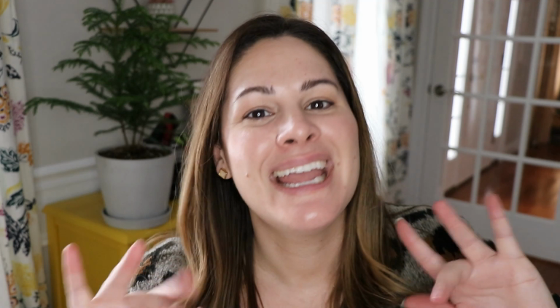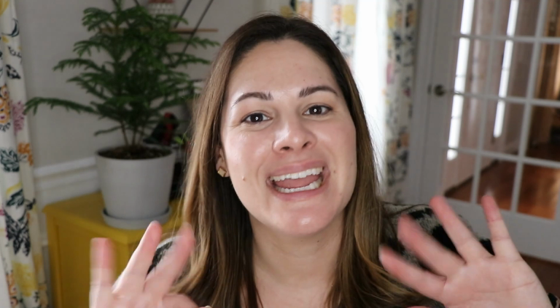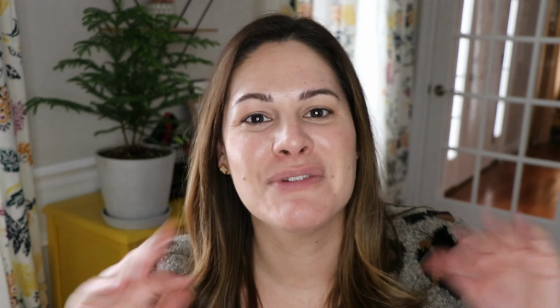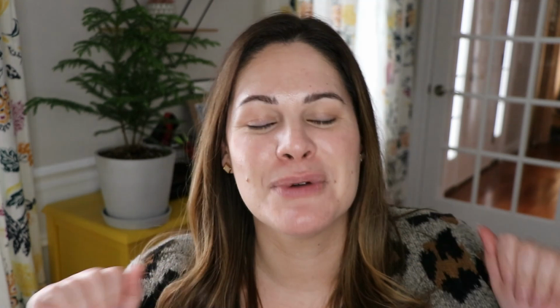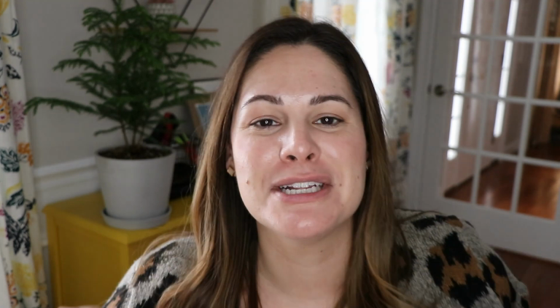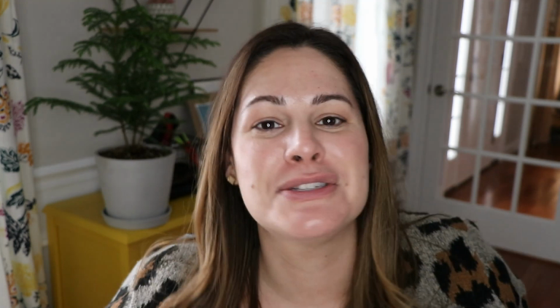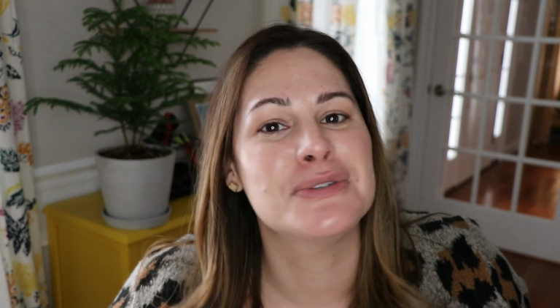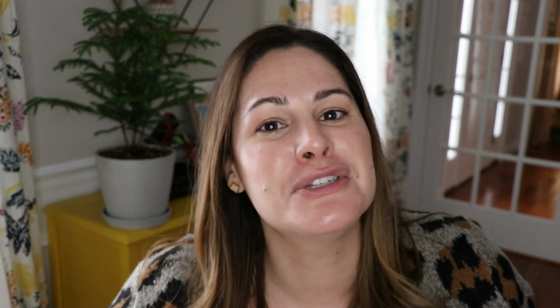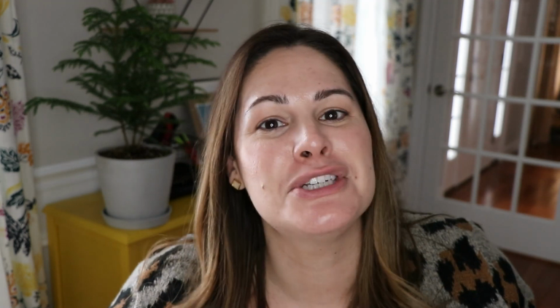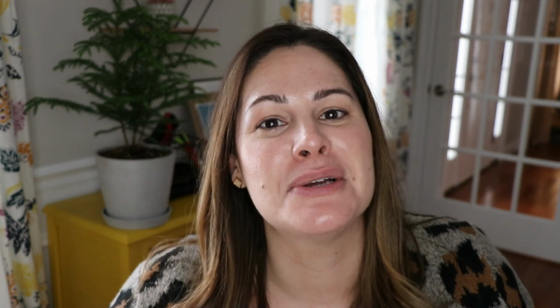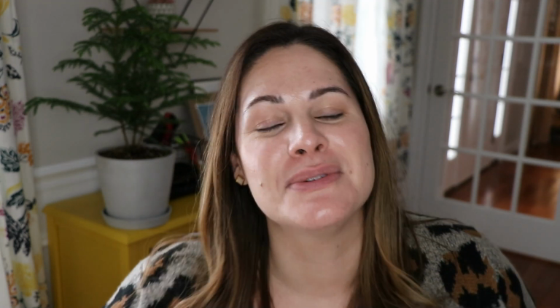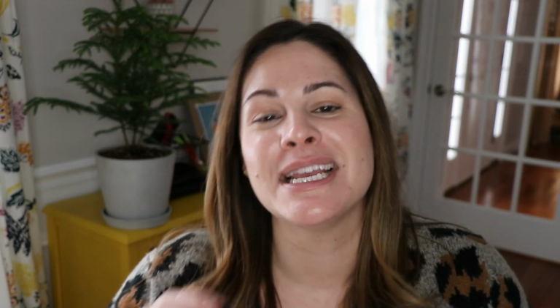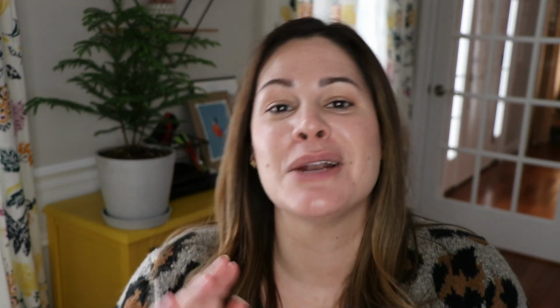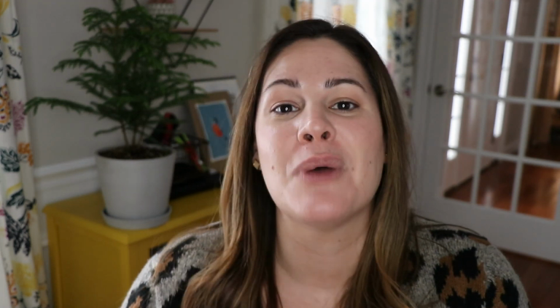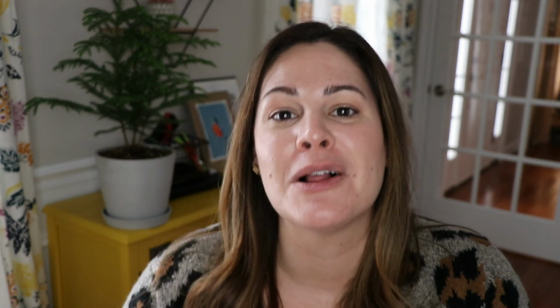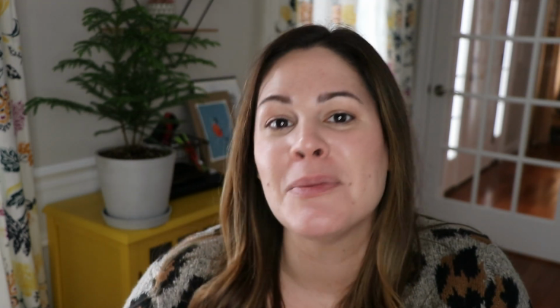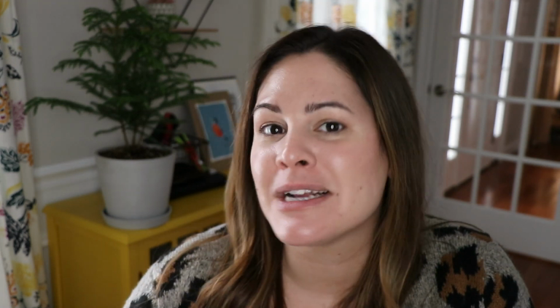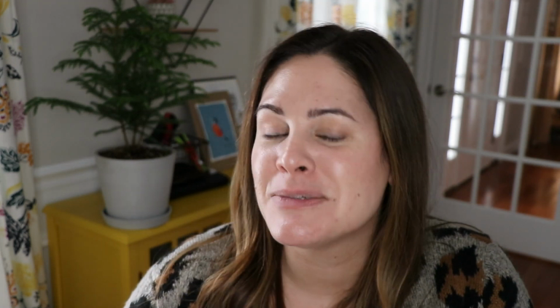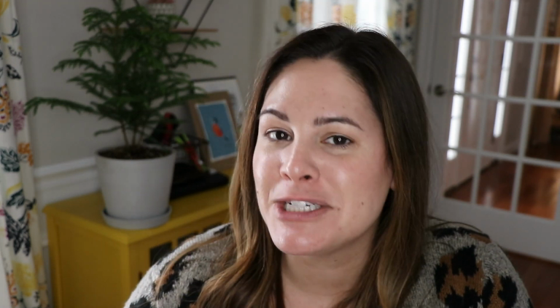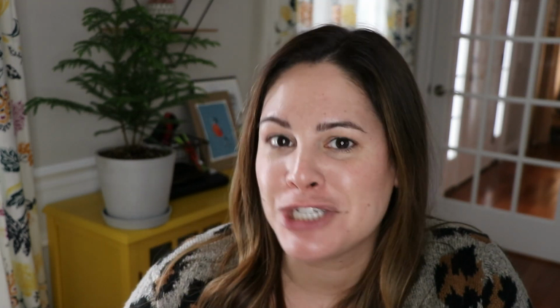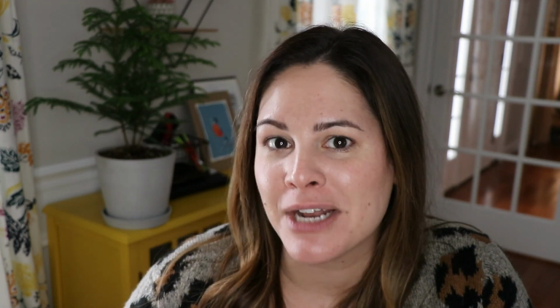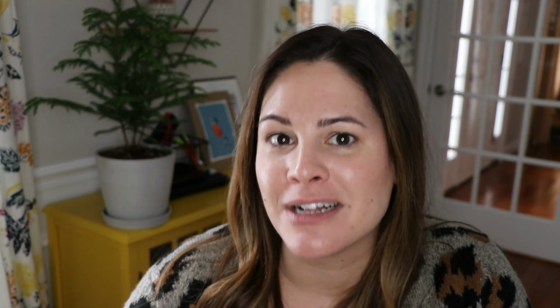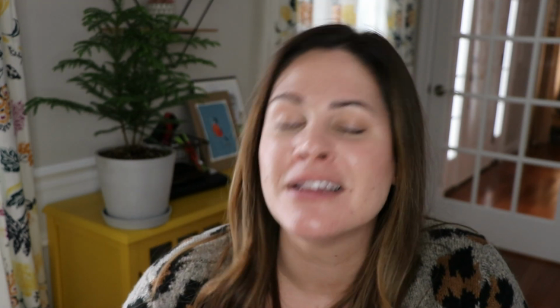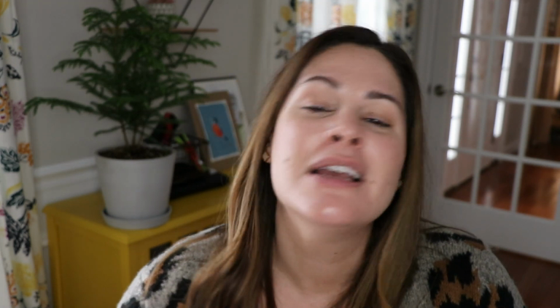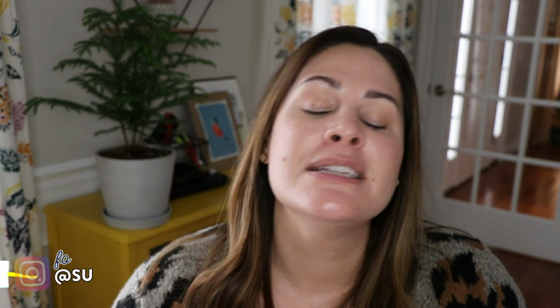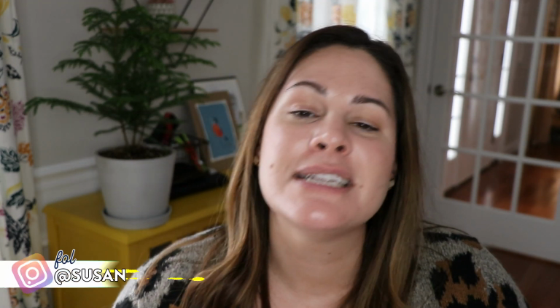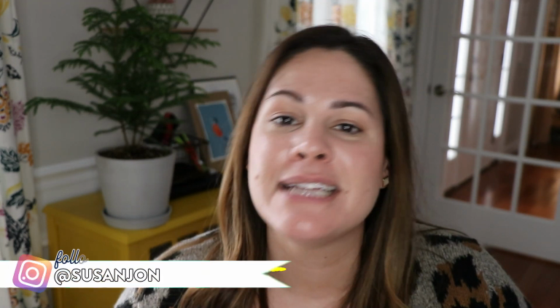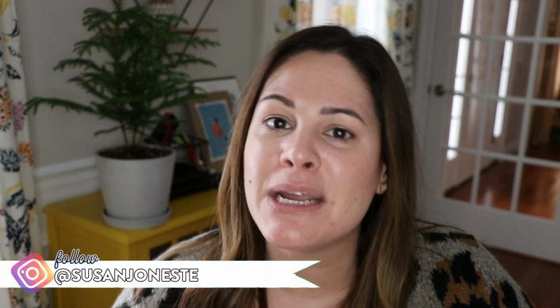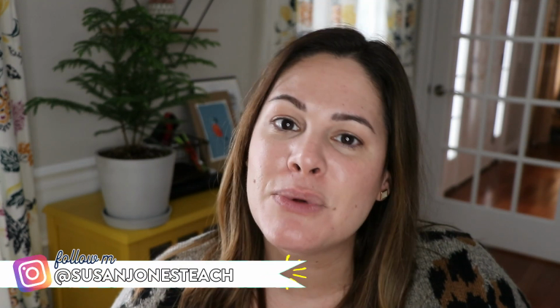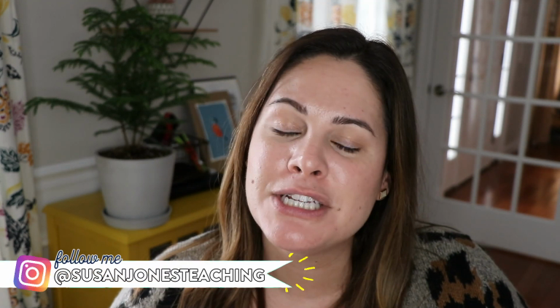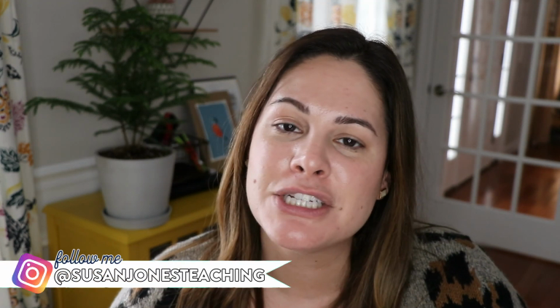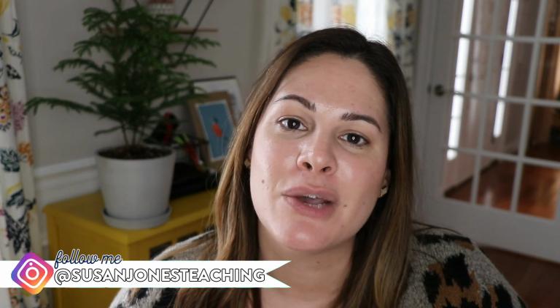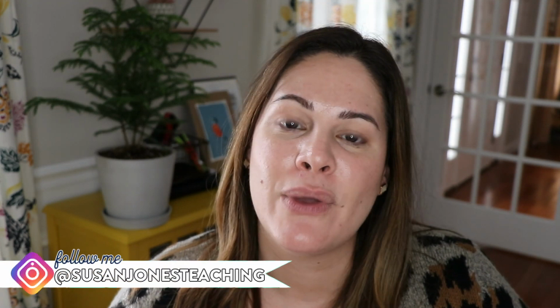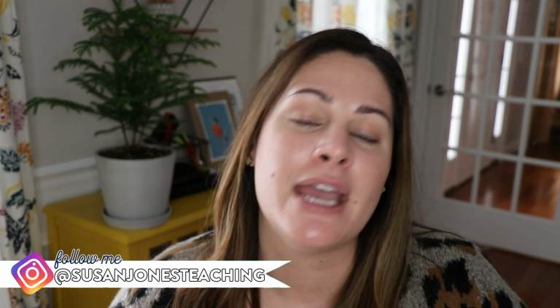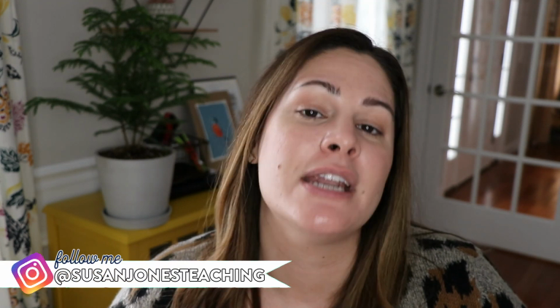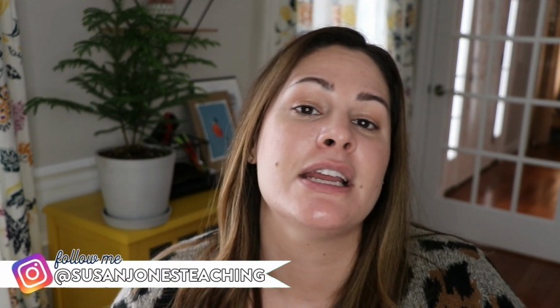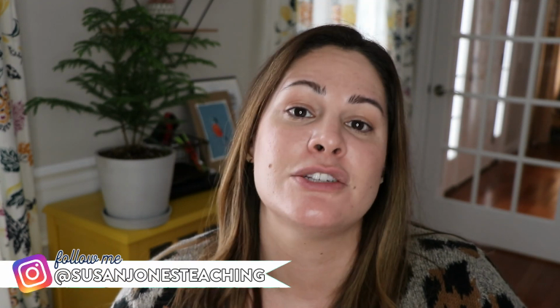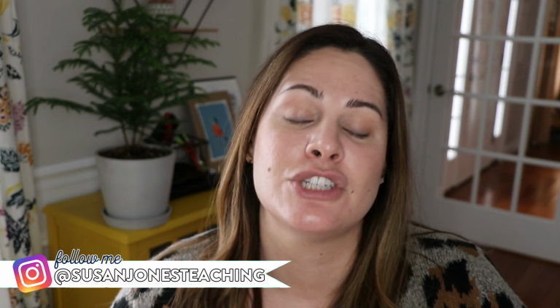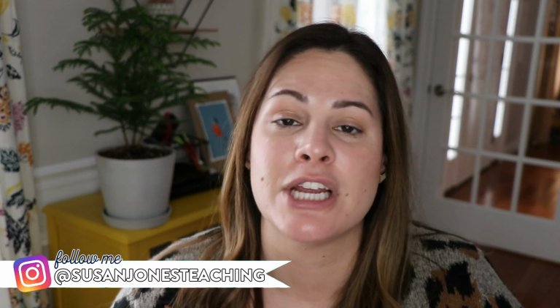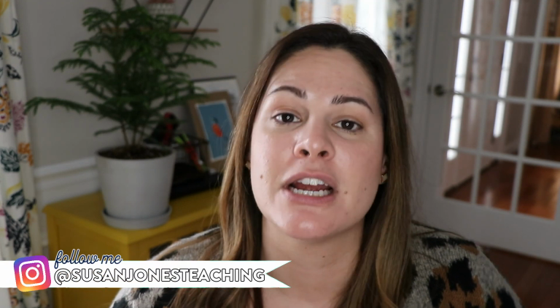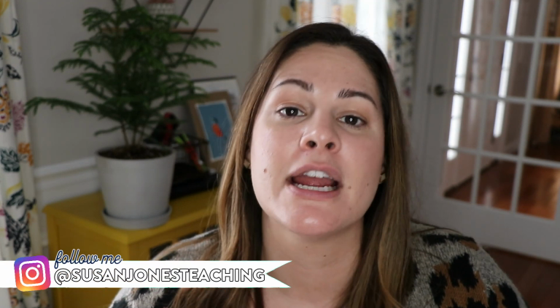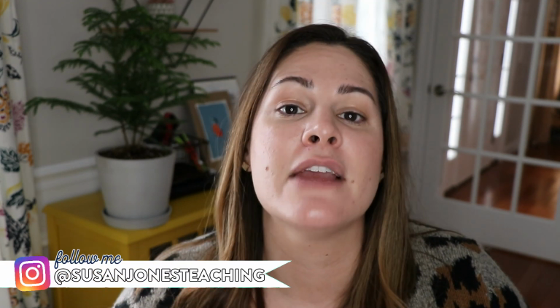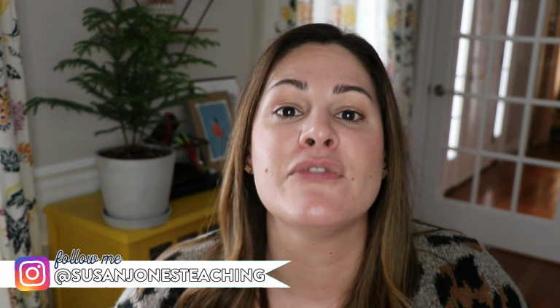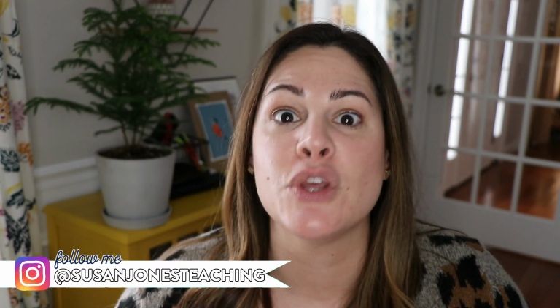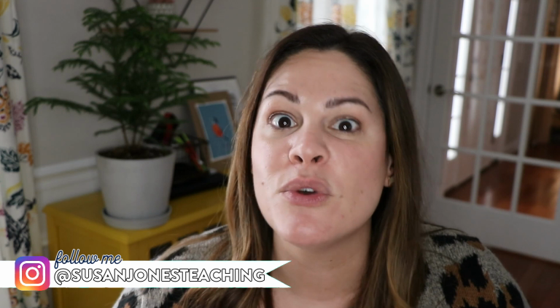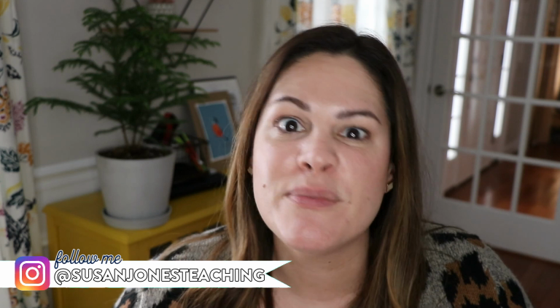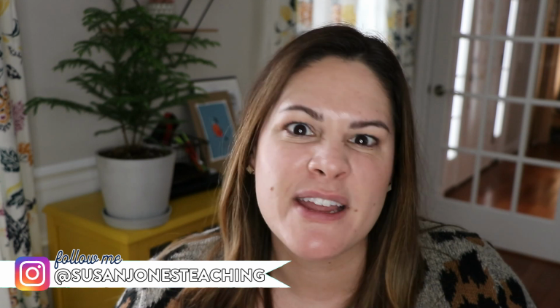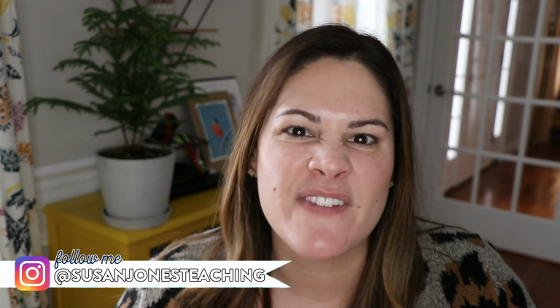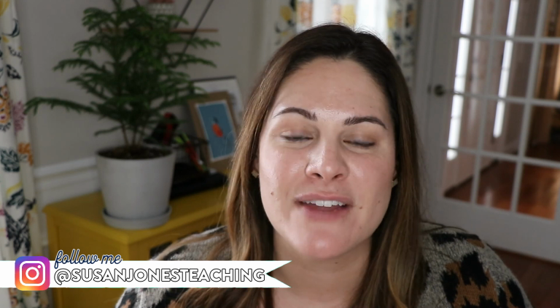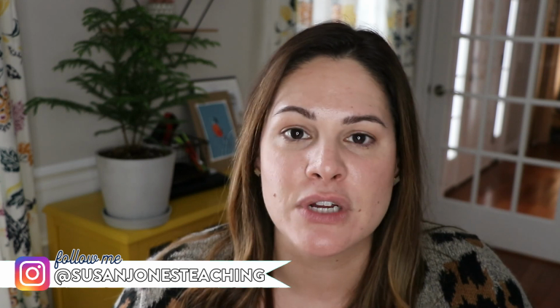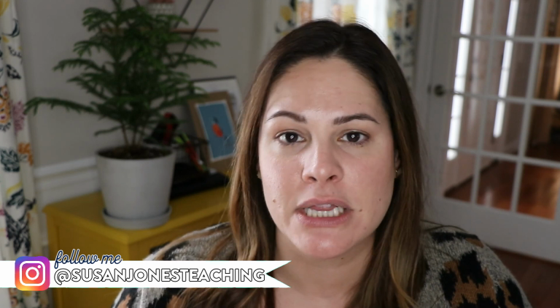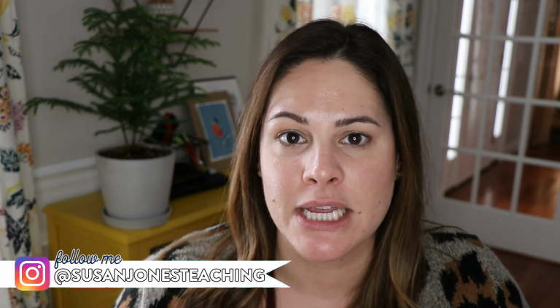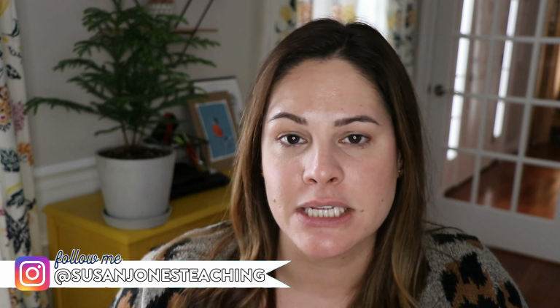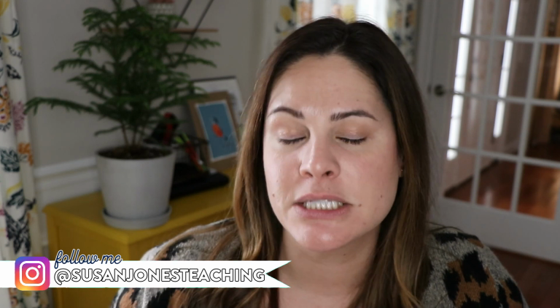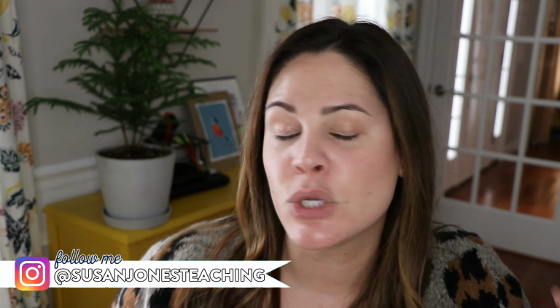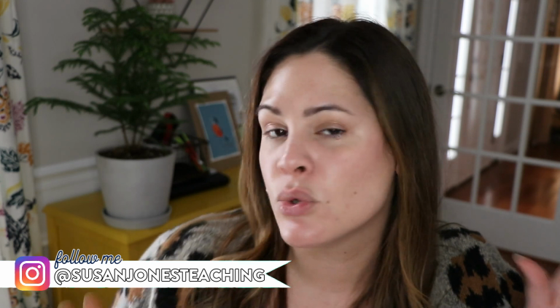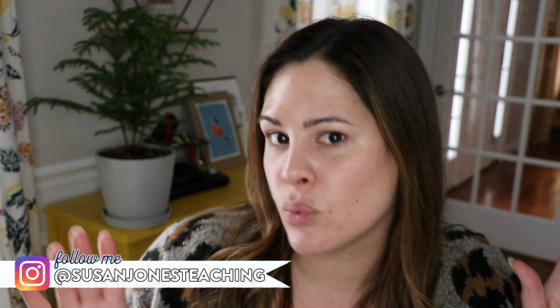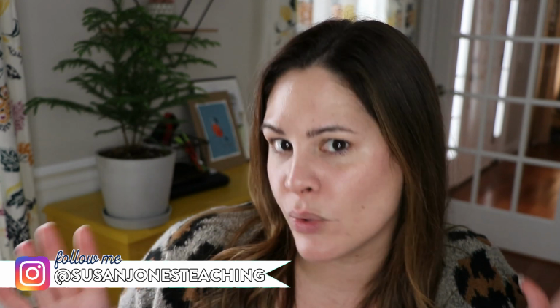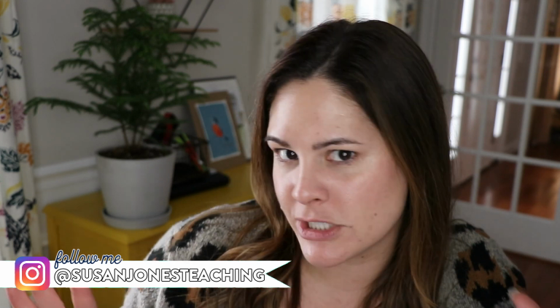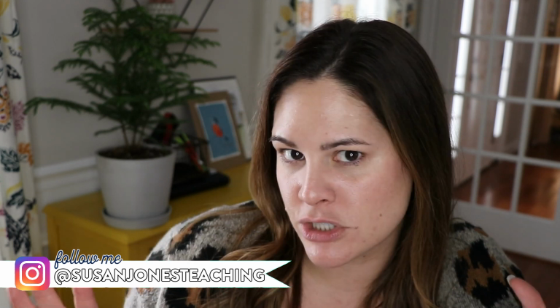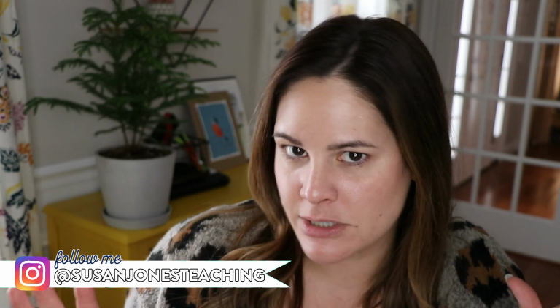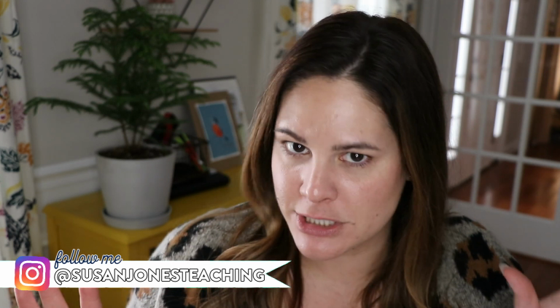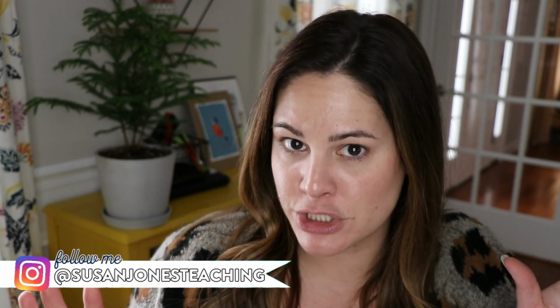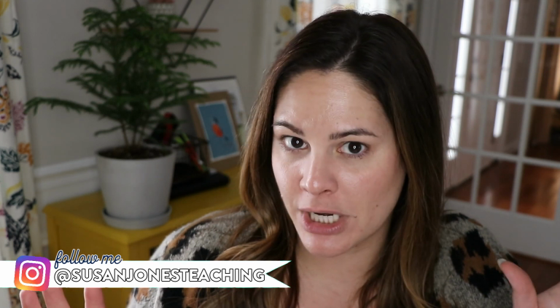Hey everyone, it's Susan Jones and welcome back to my channel. Today I wanted to go ahead and share a few of my favorite things, winter edition.